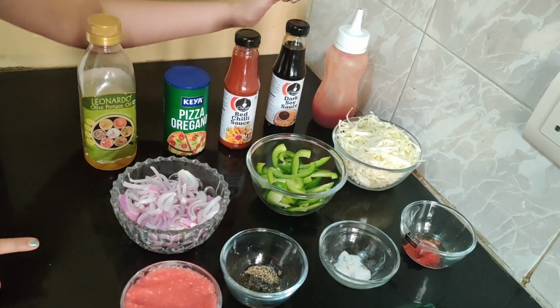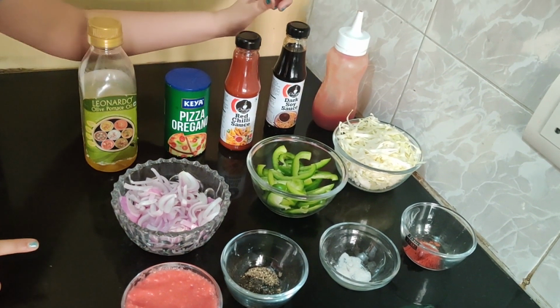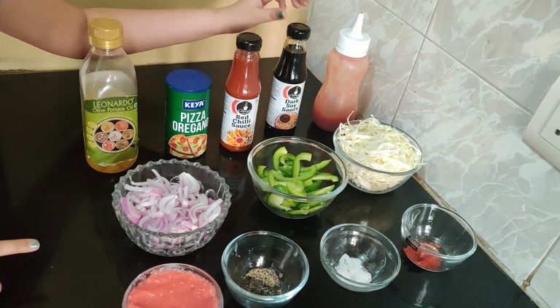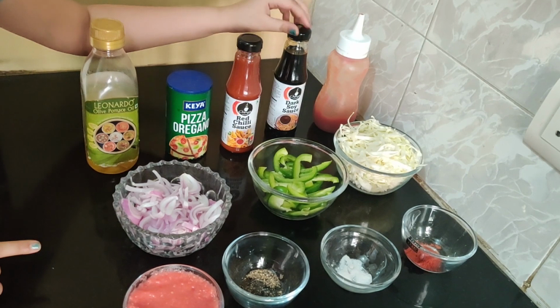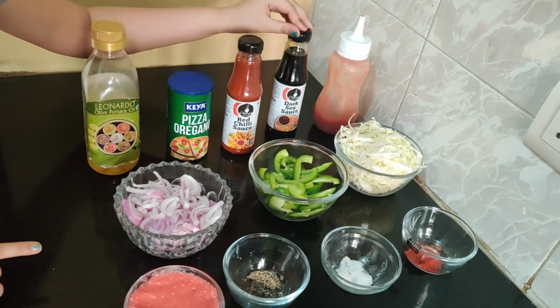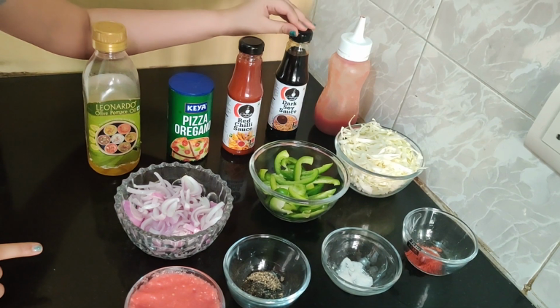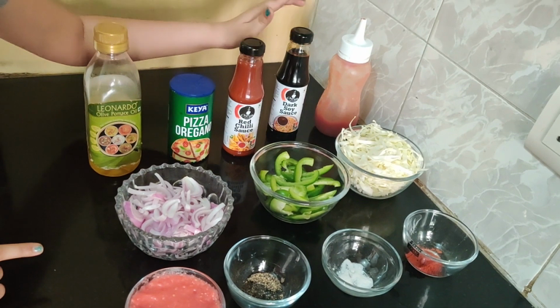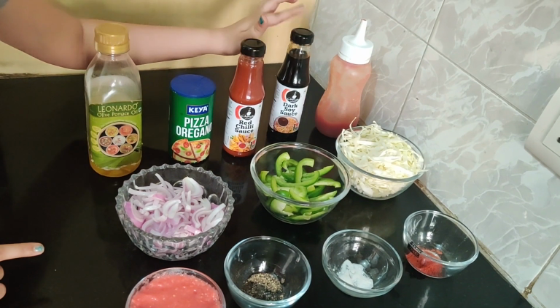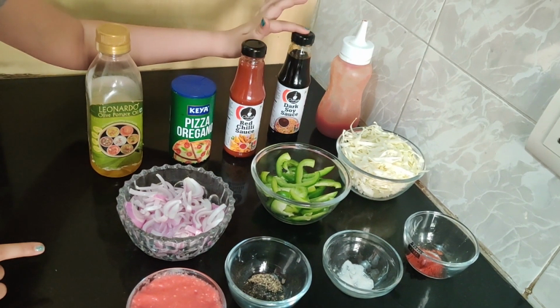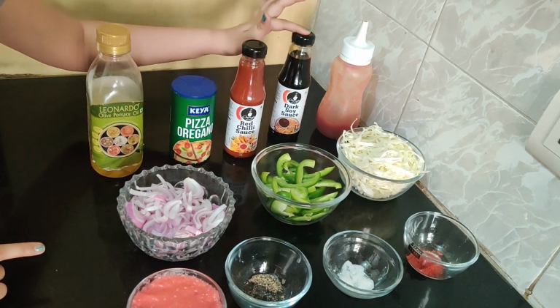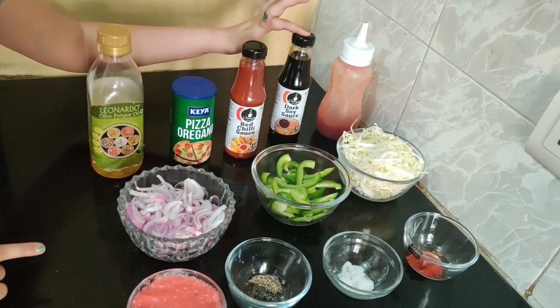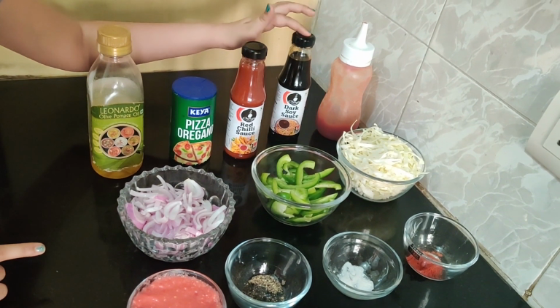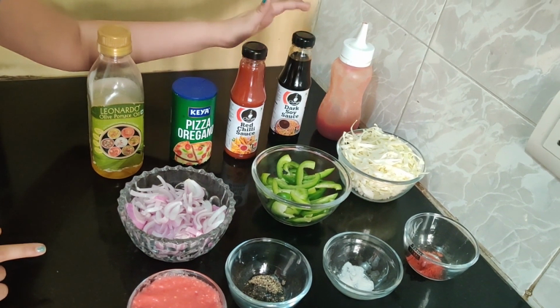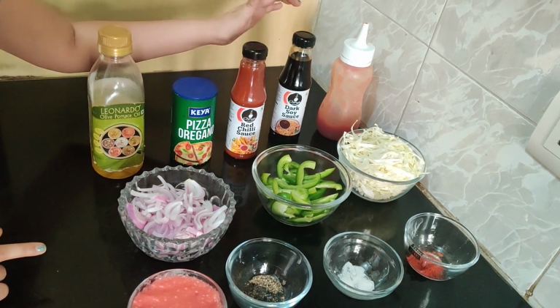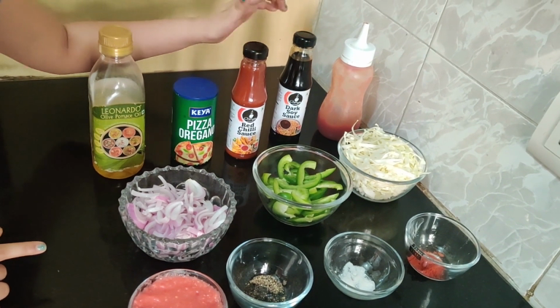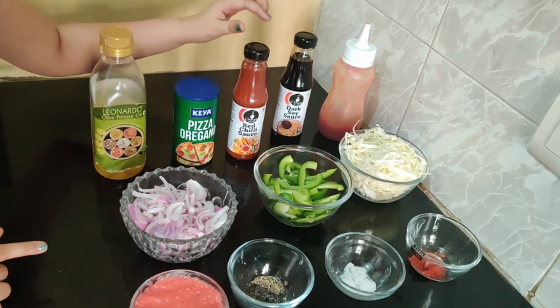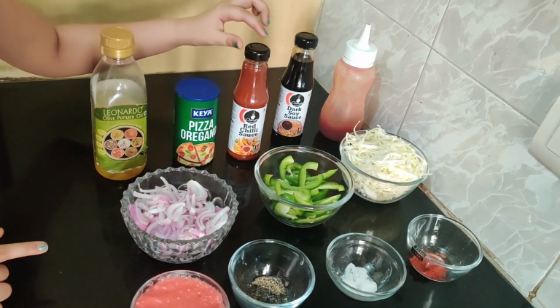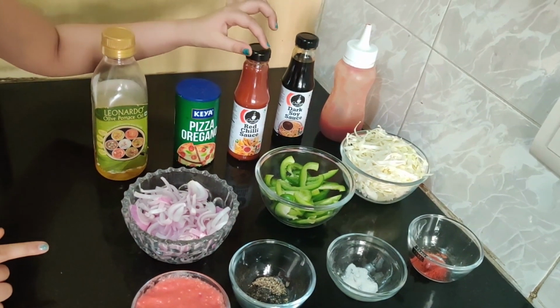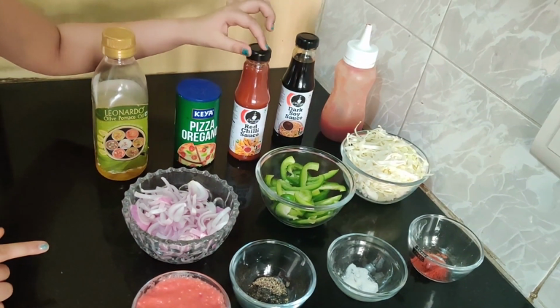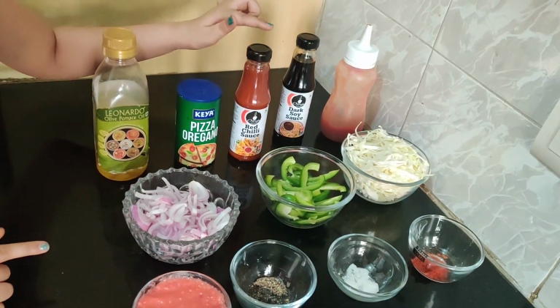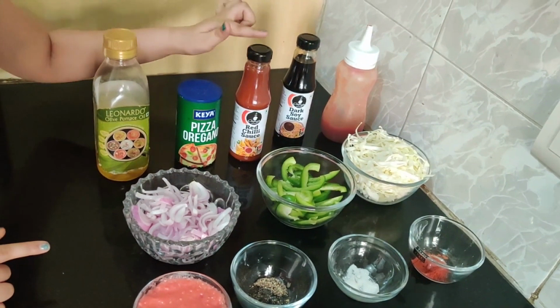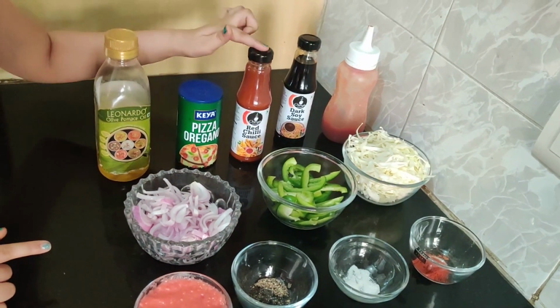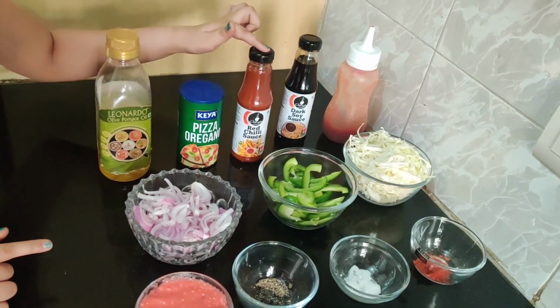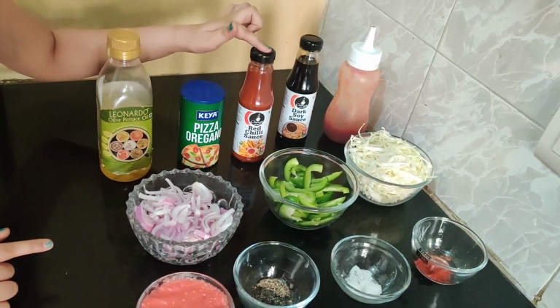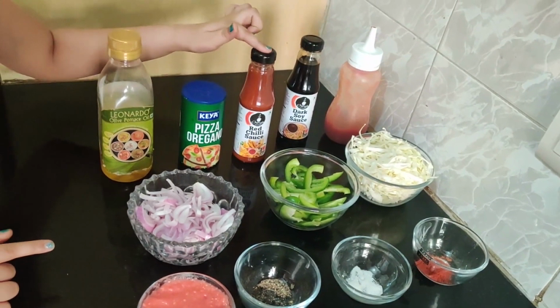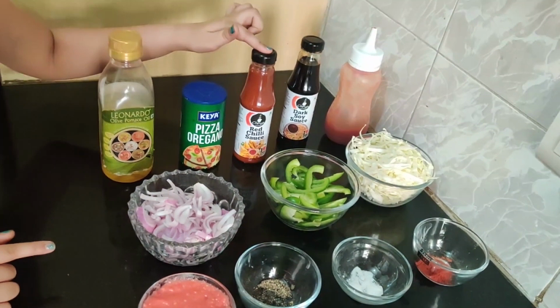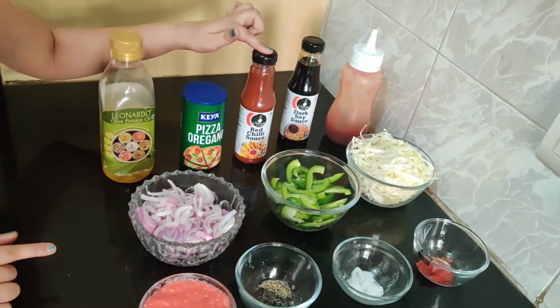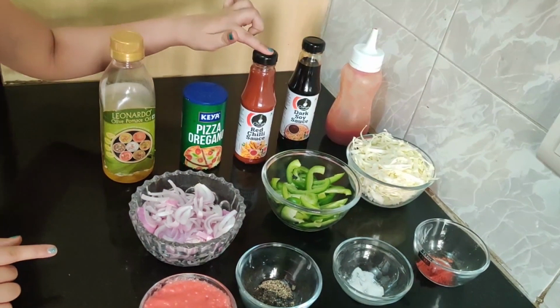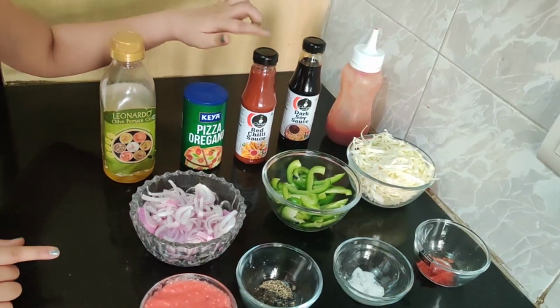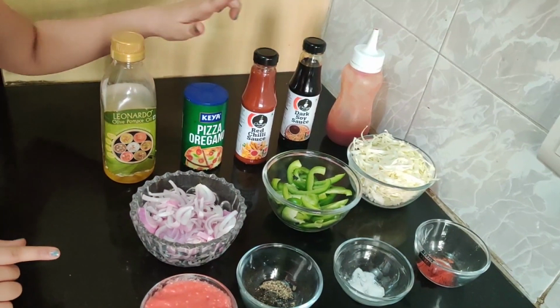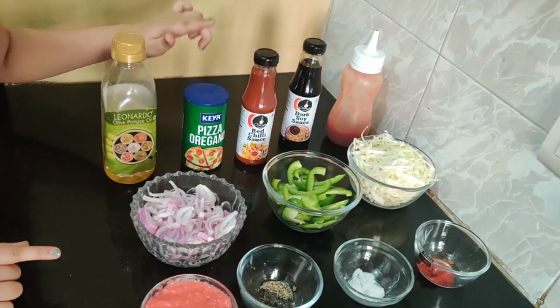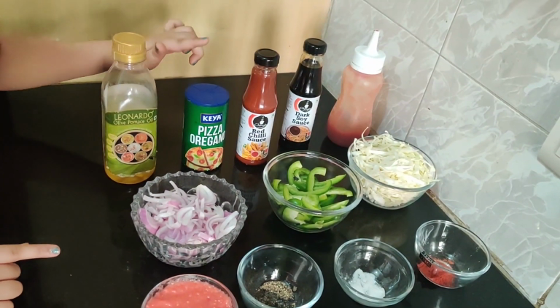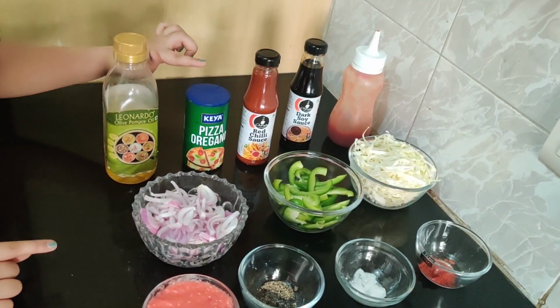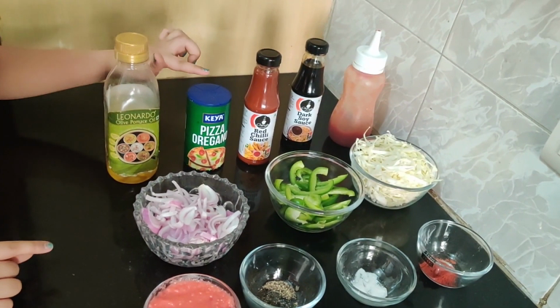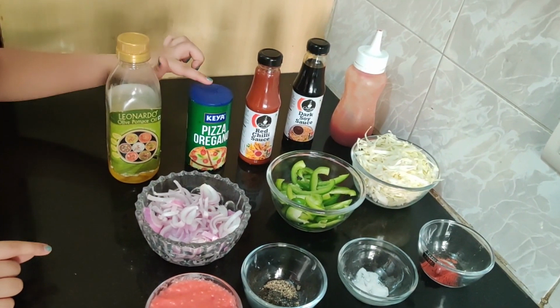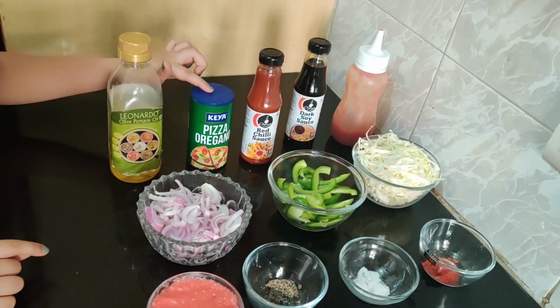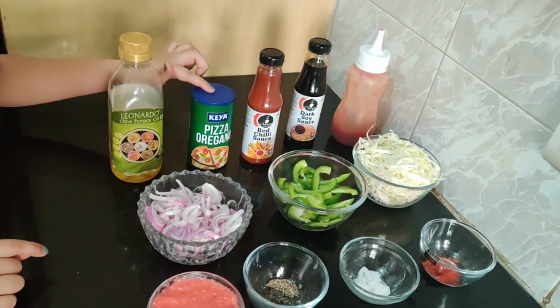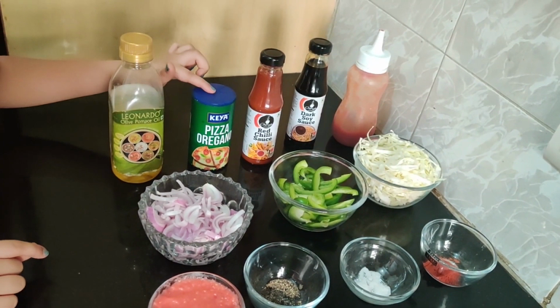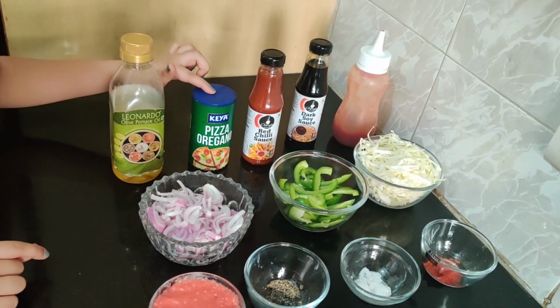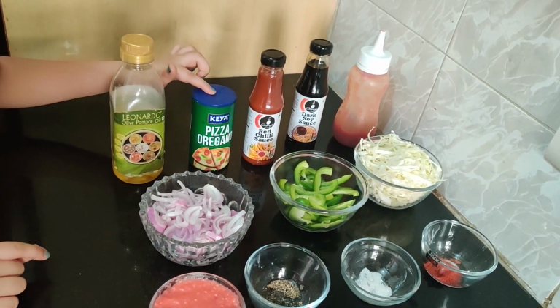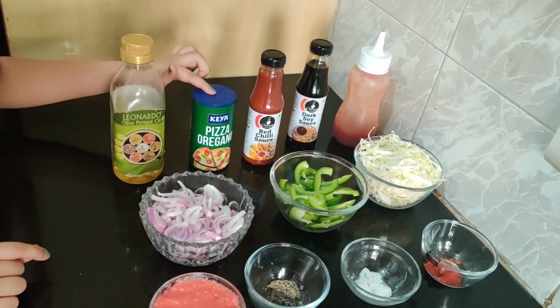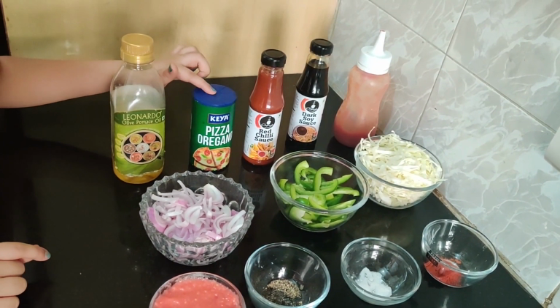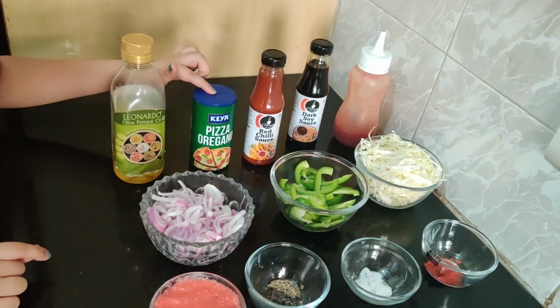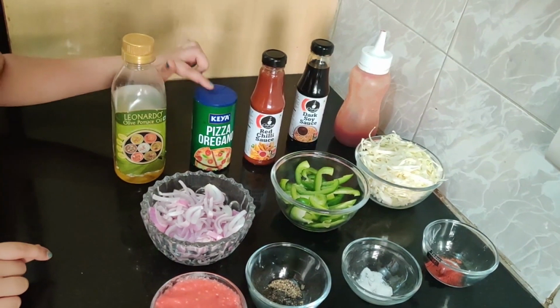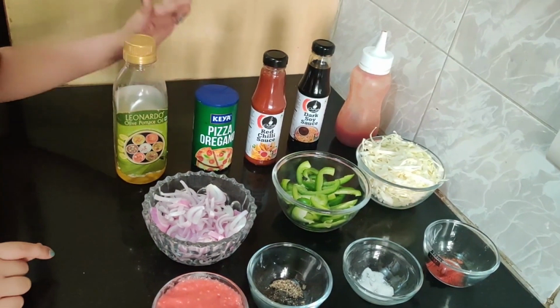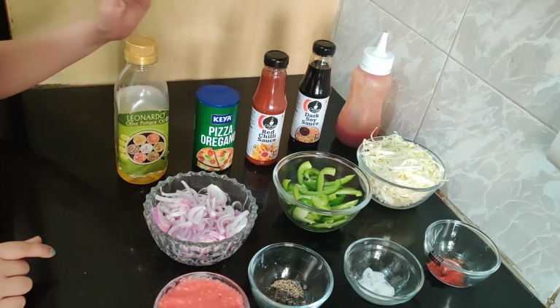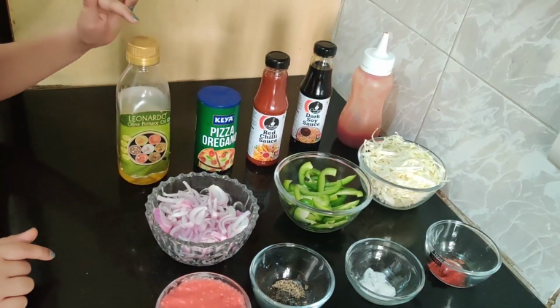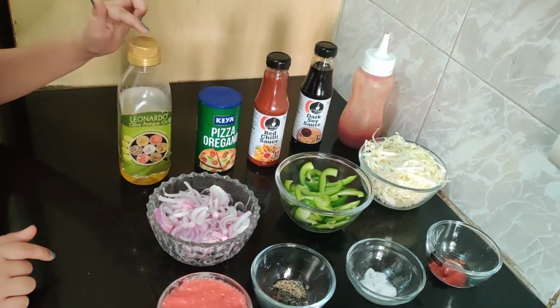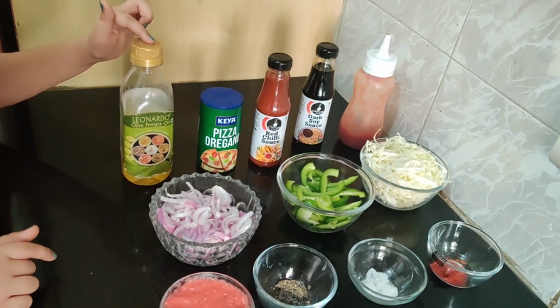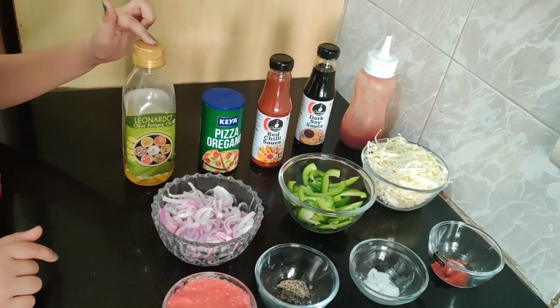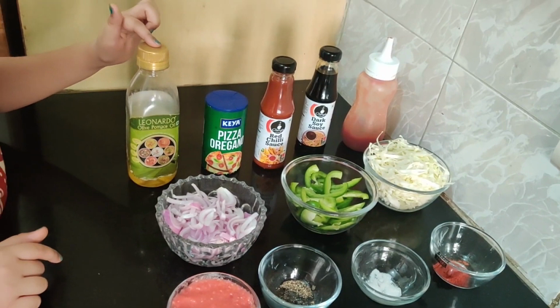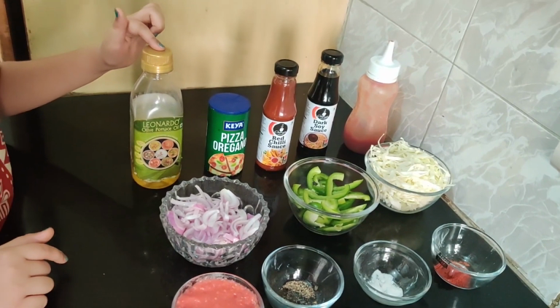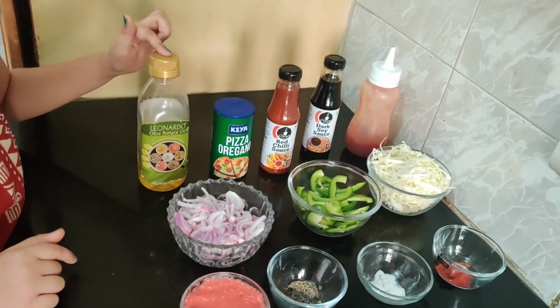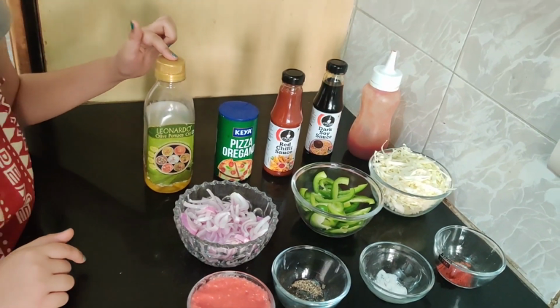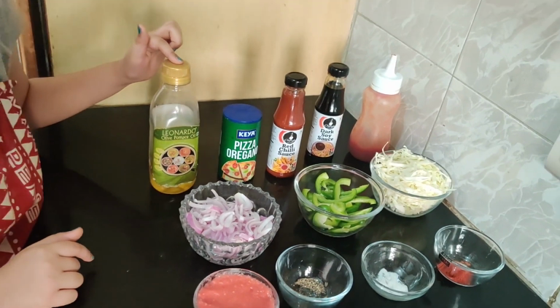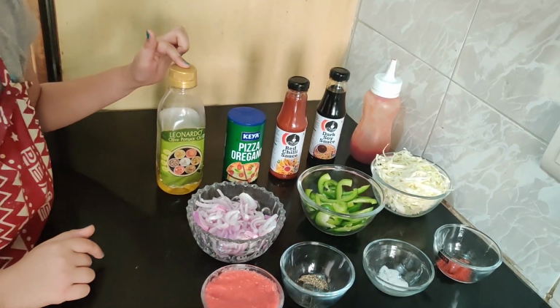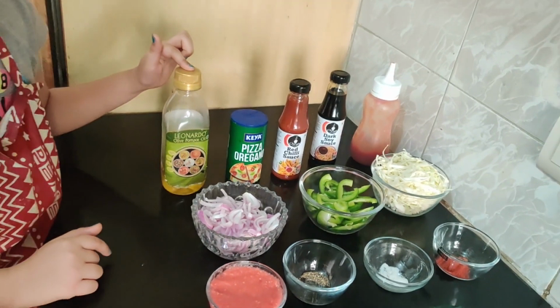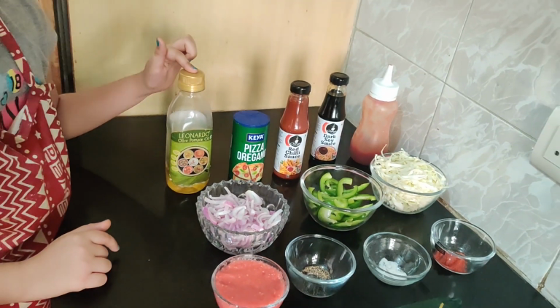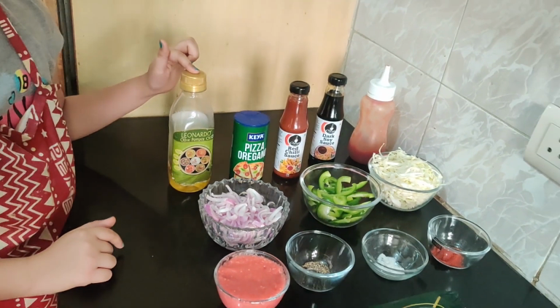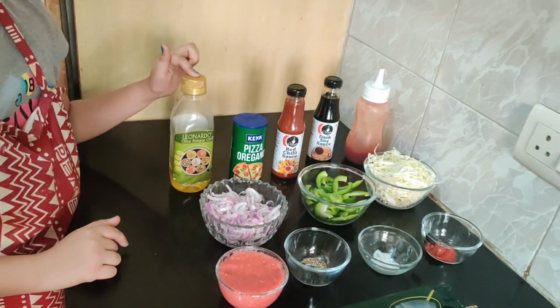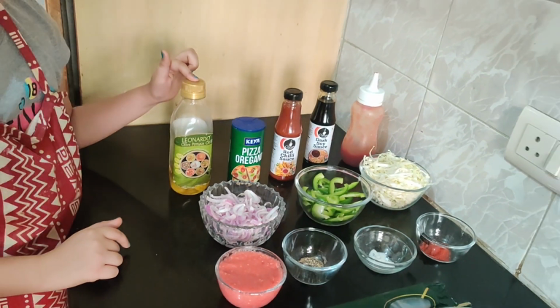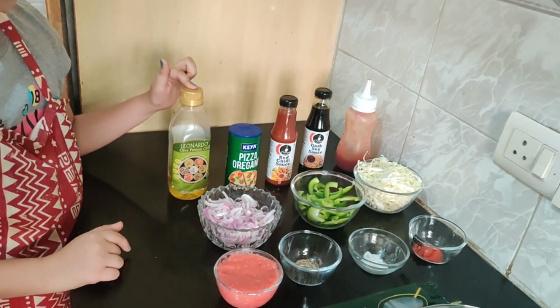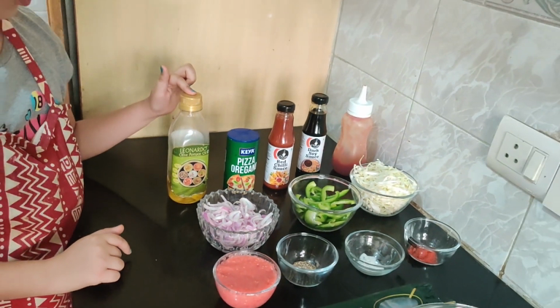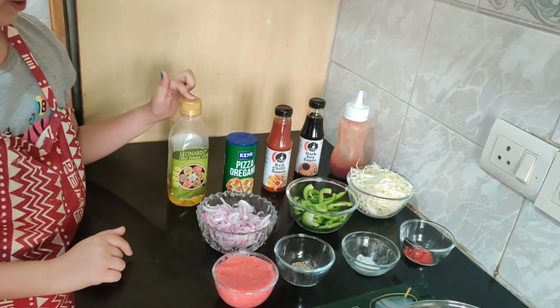The remaining ingredients are tomato sauce, dark soya sauce, red chili sauce, oregano, and olive oil.